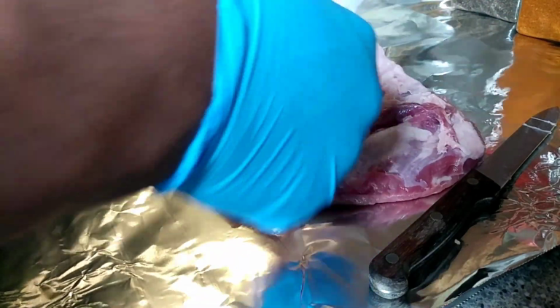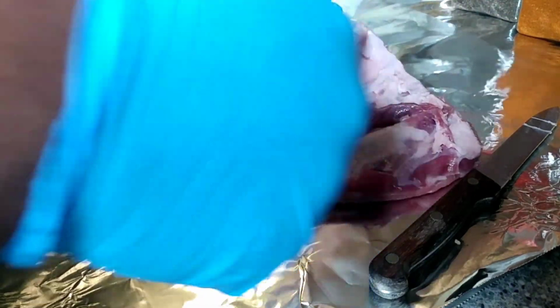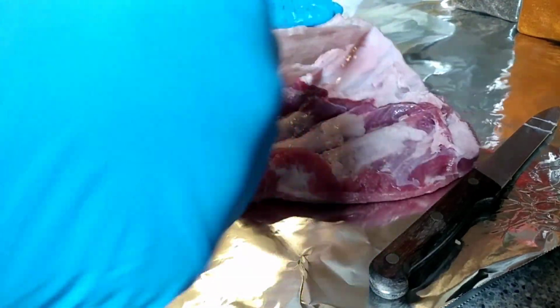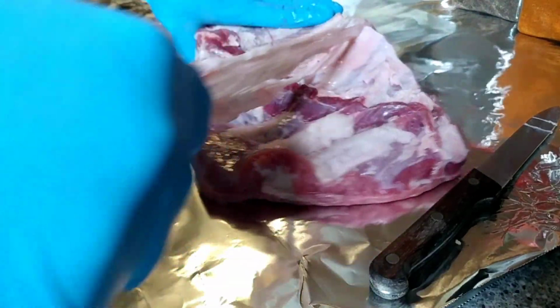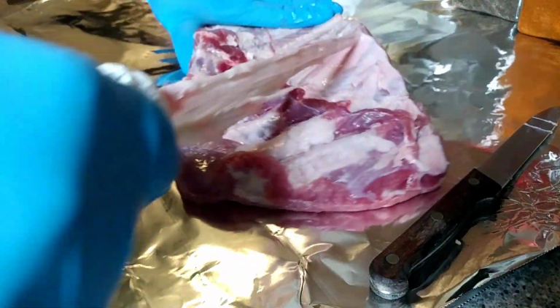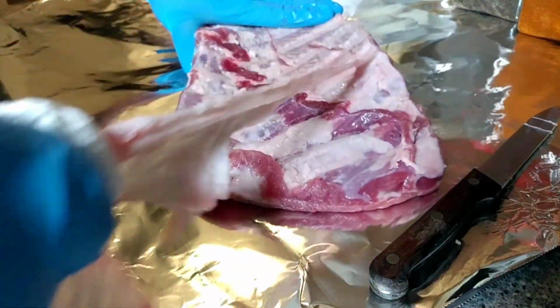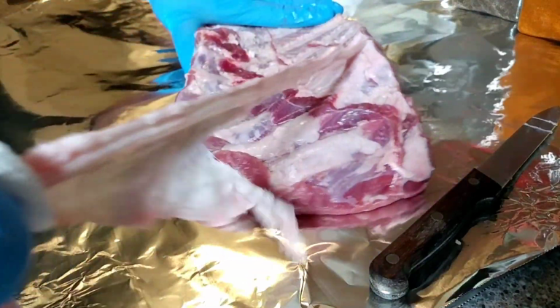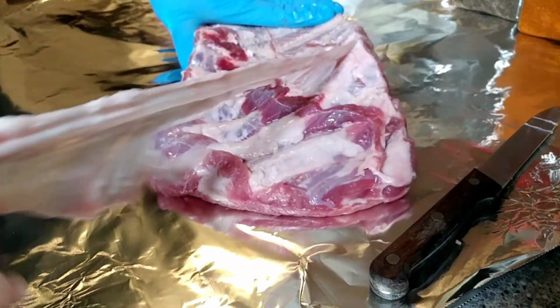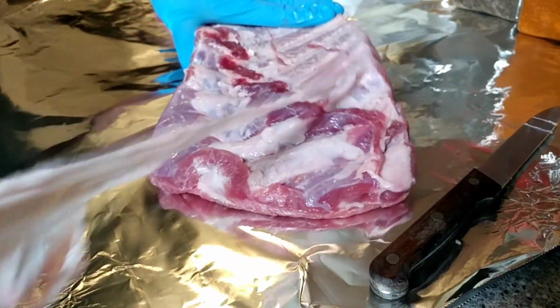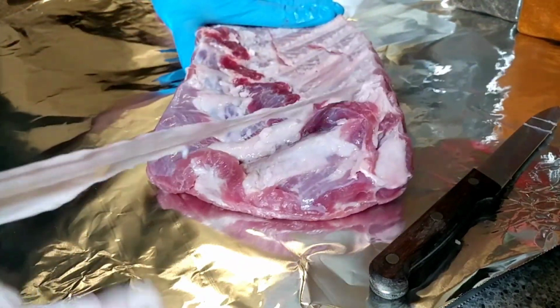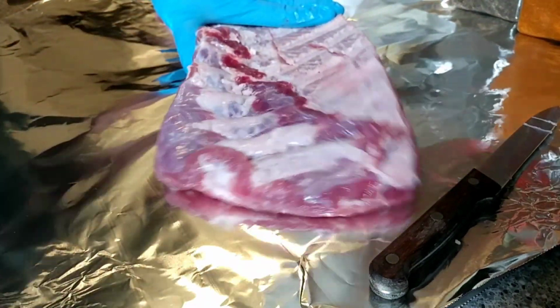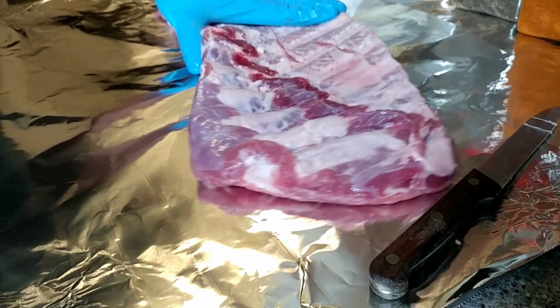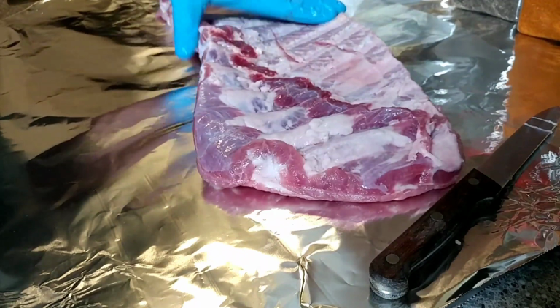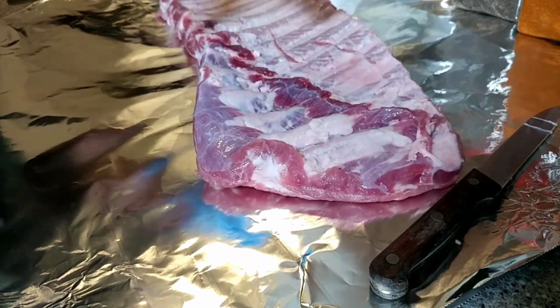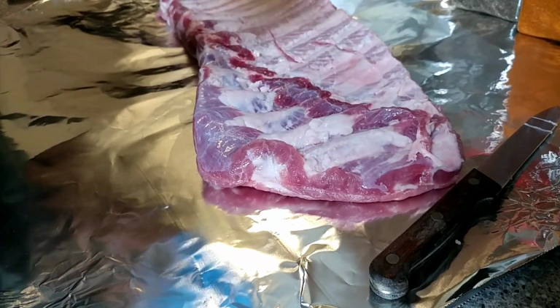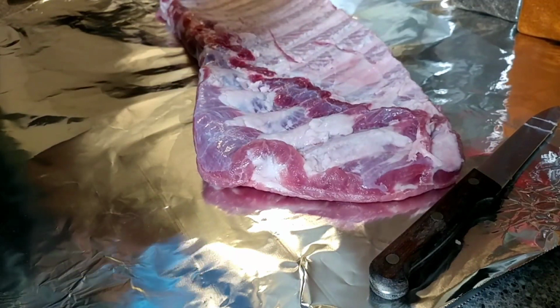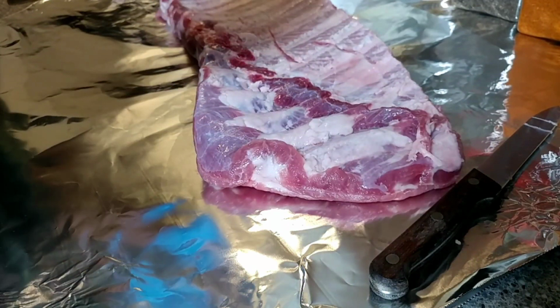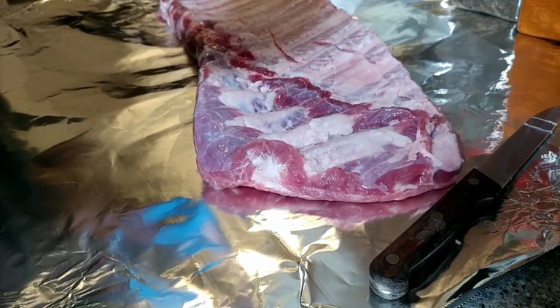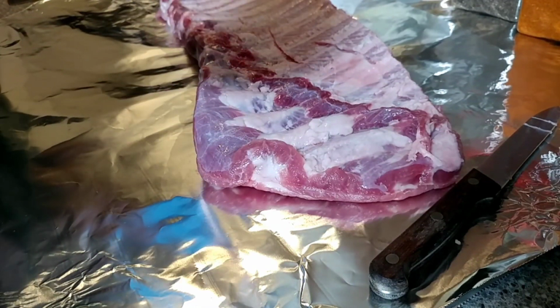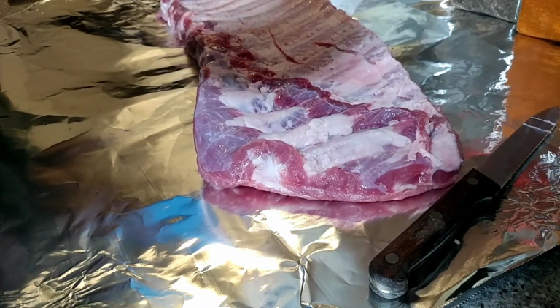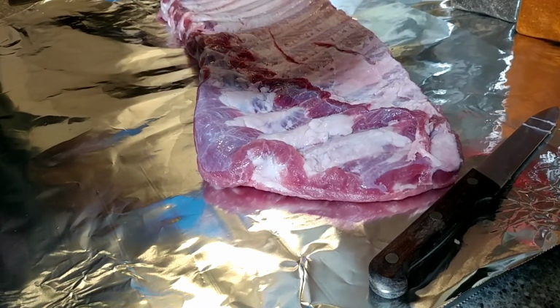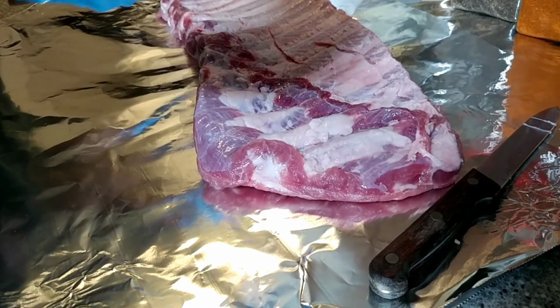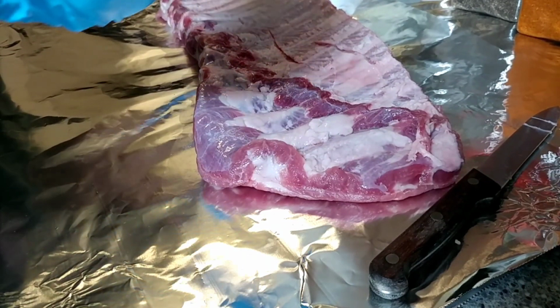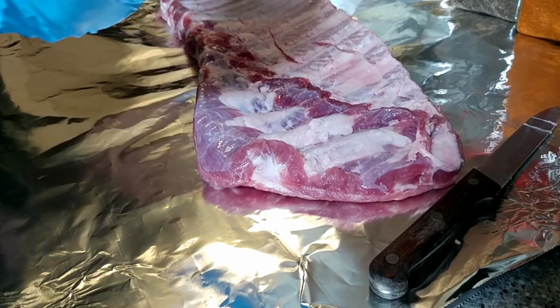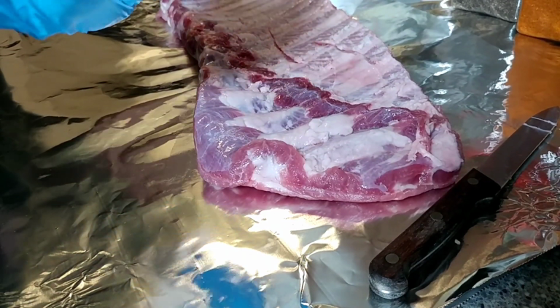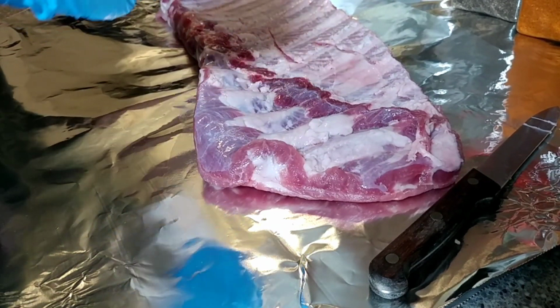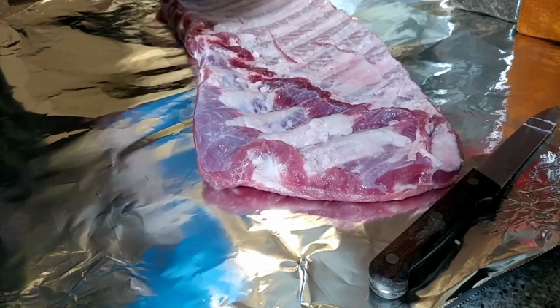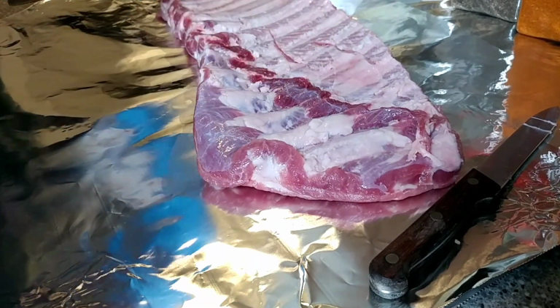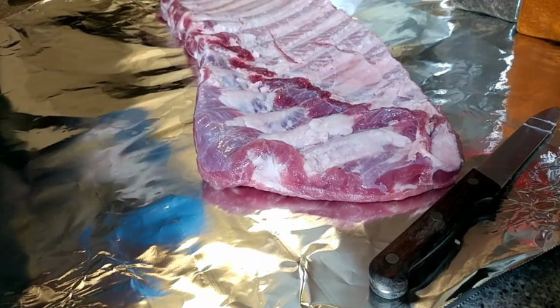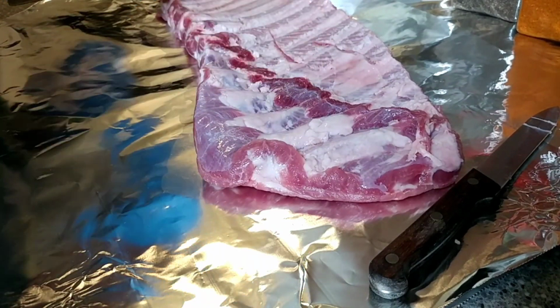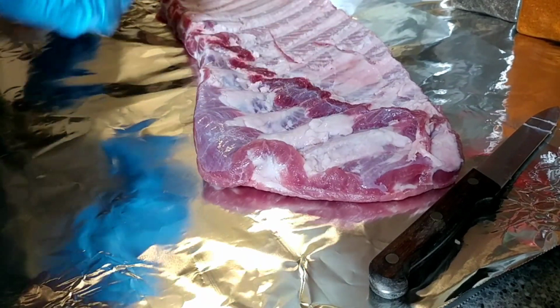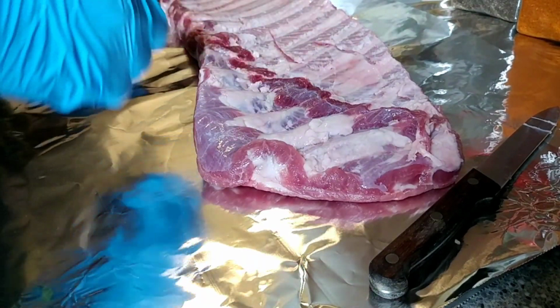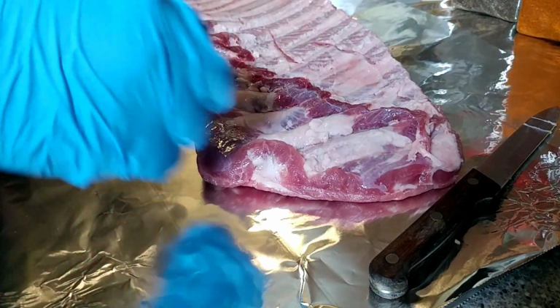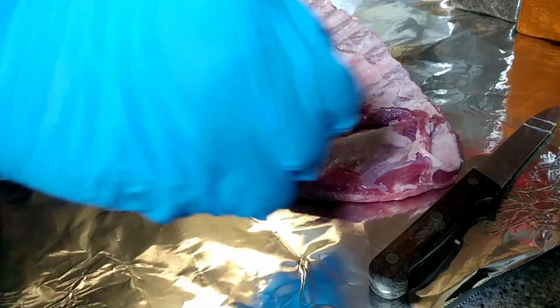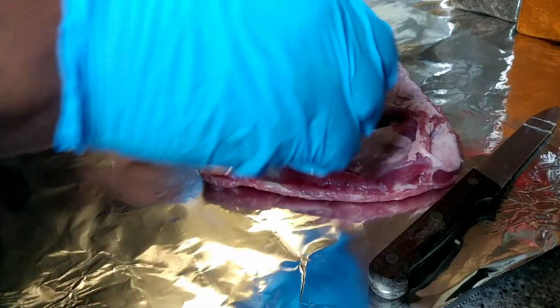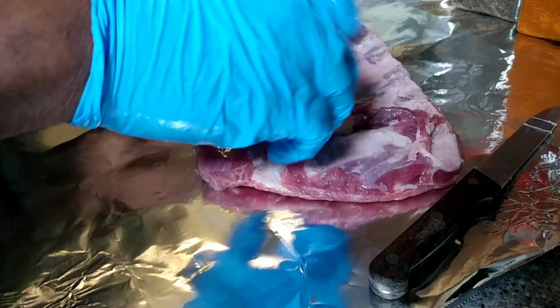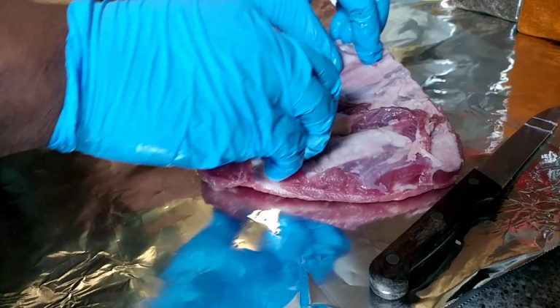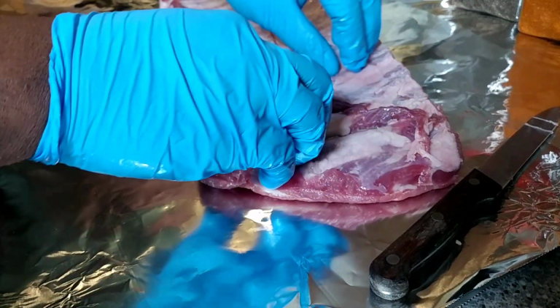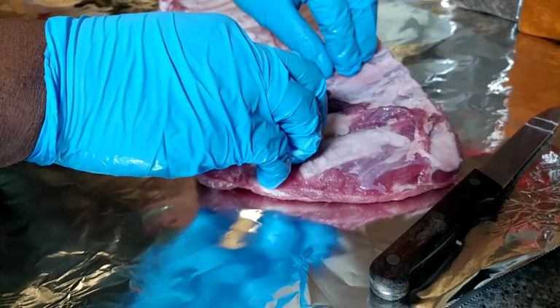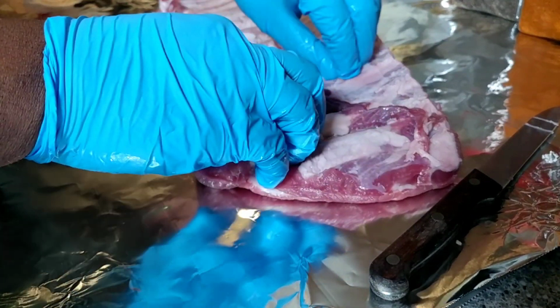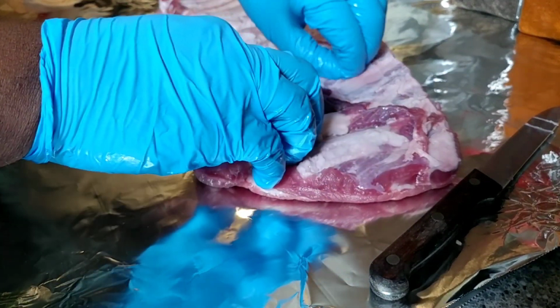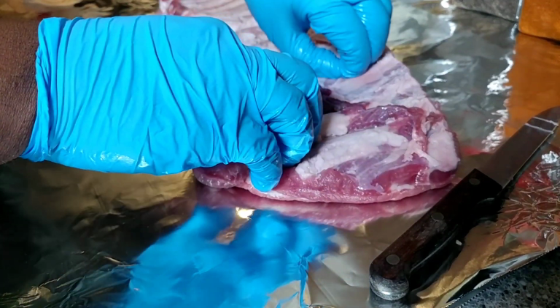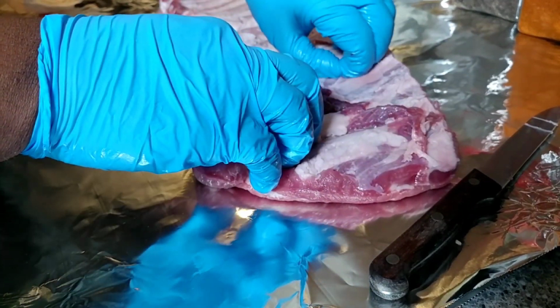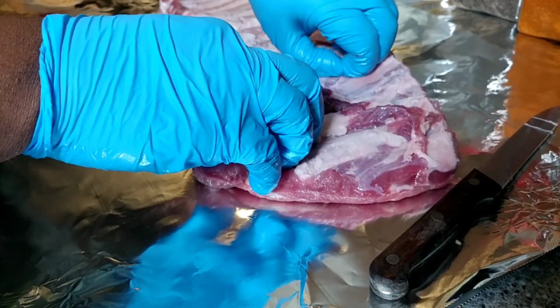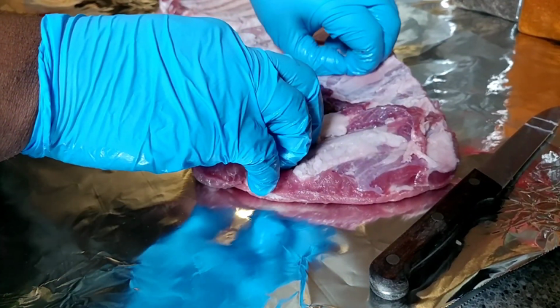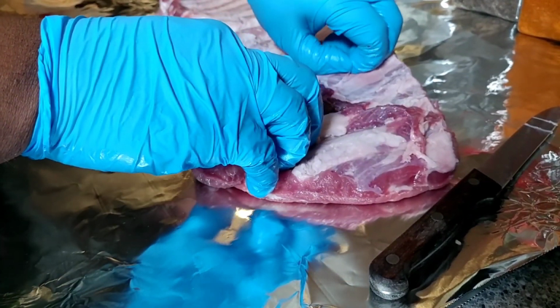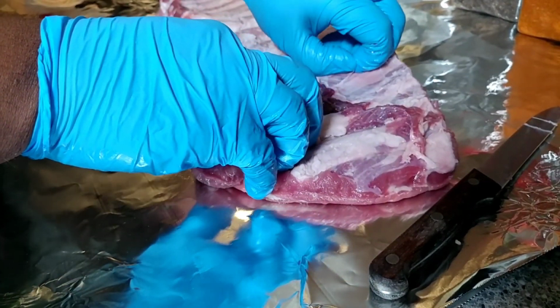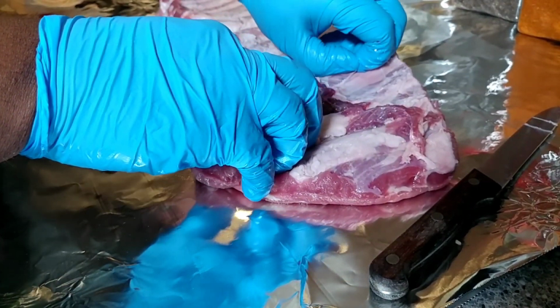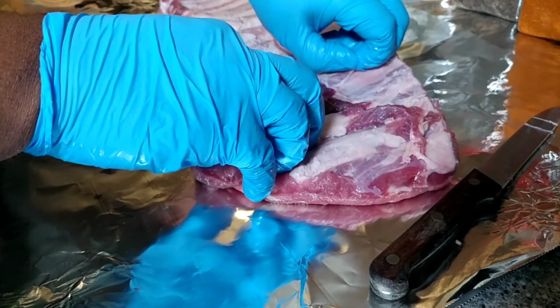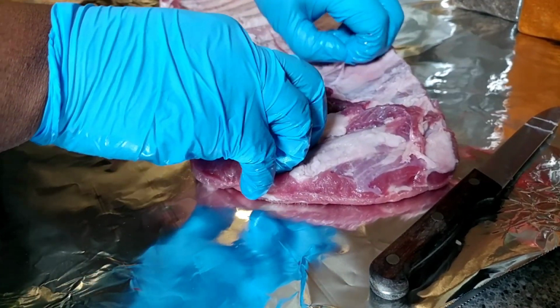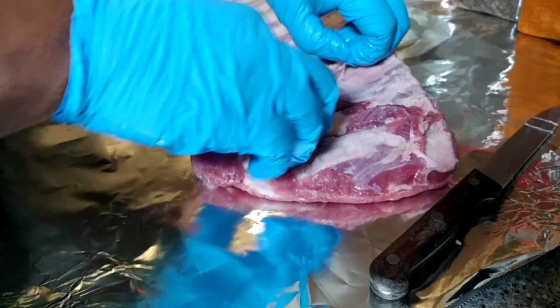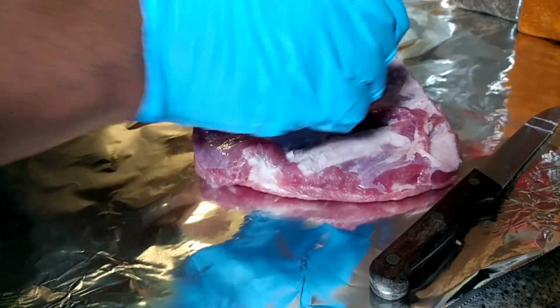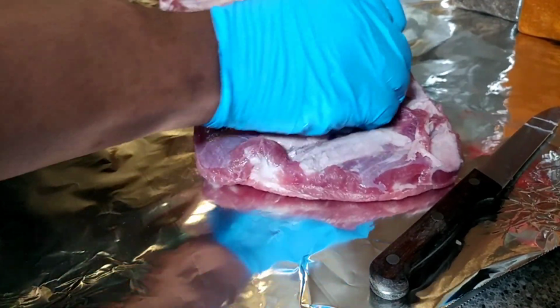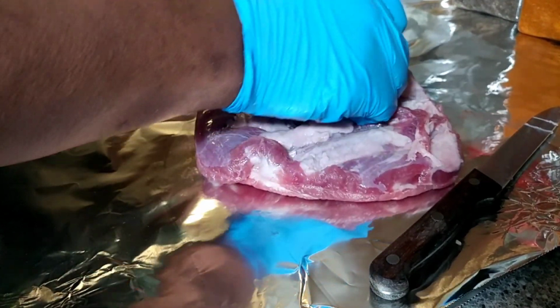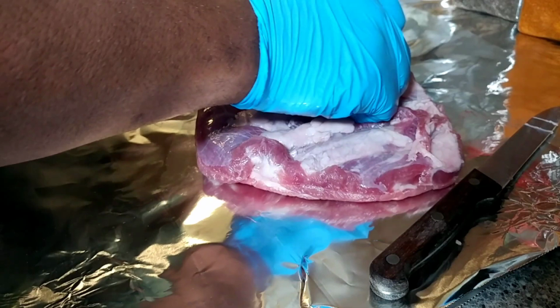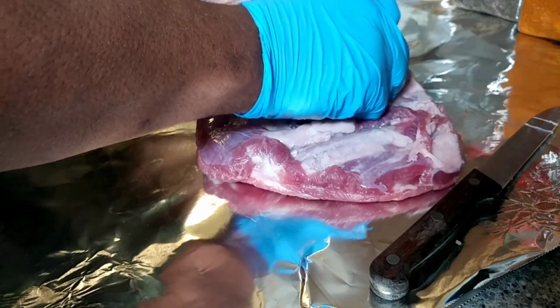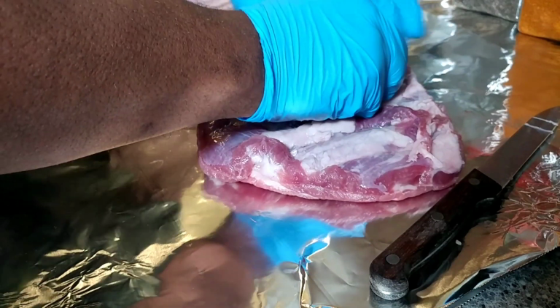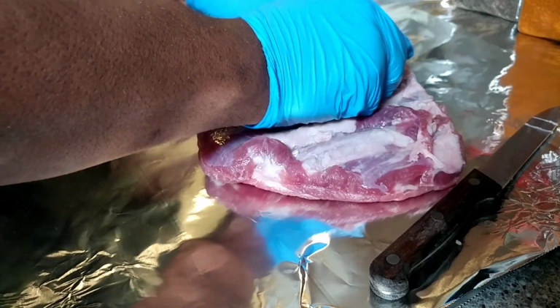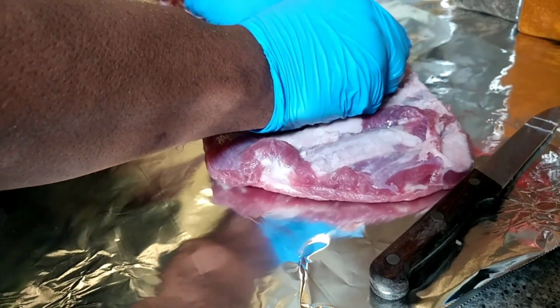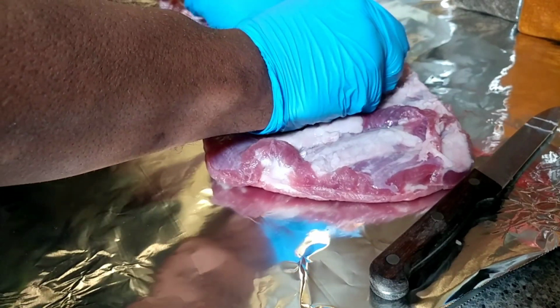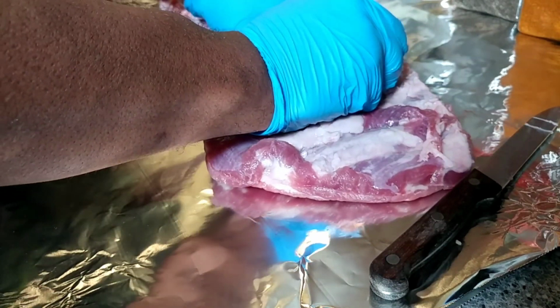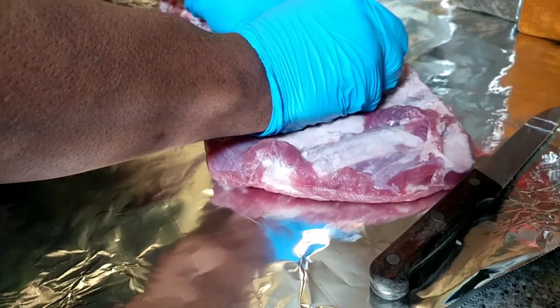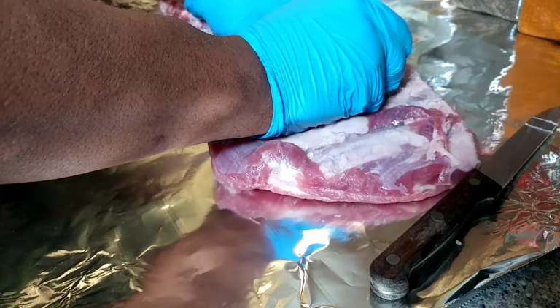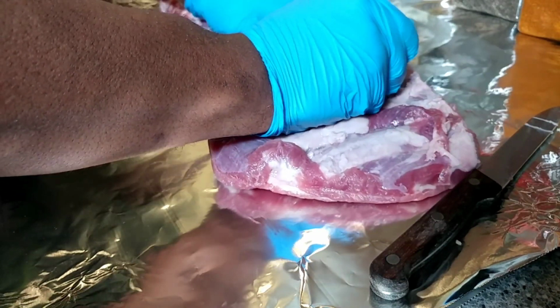So once you get your paper towel and get hold of it, this comes off fairly easy — no issue. I'm just going to clean up that loose stuff.